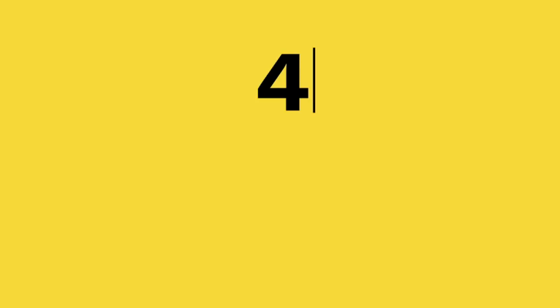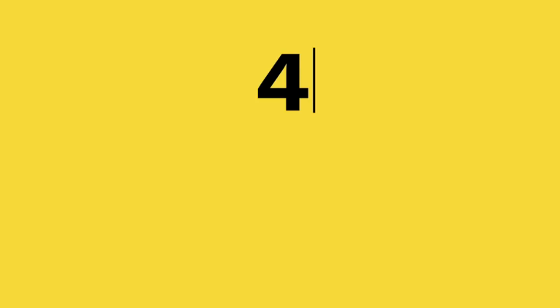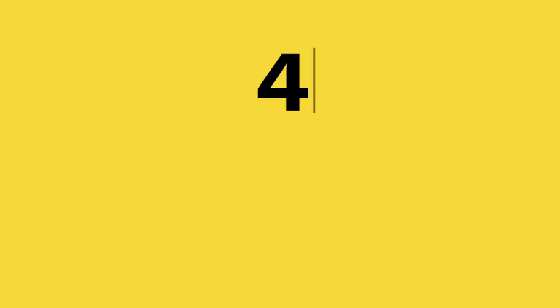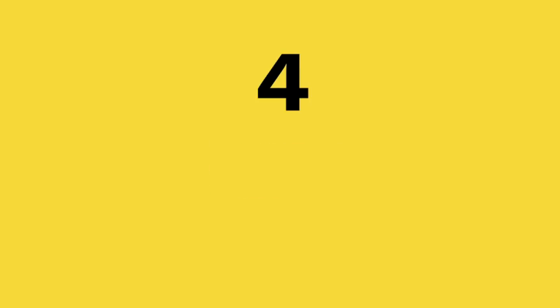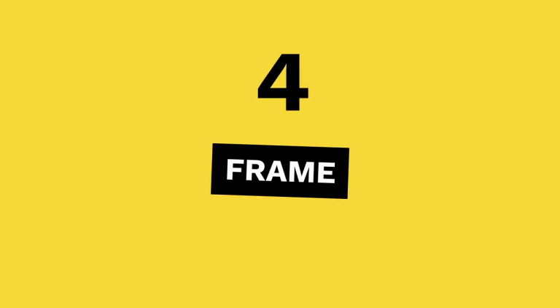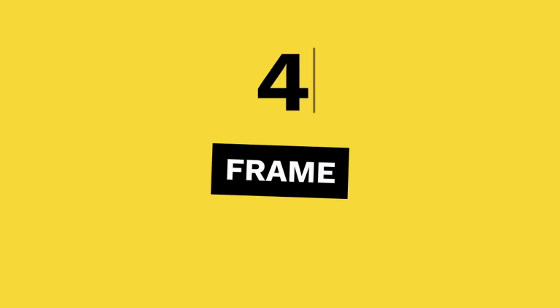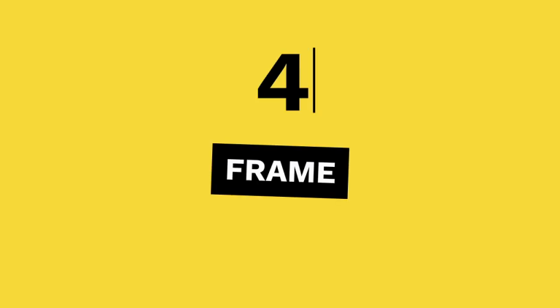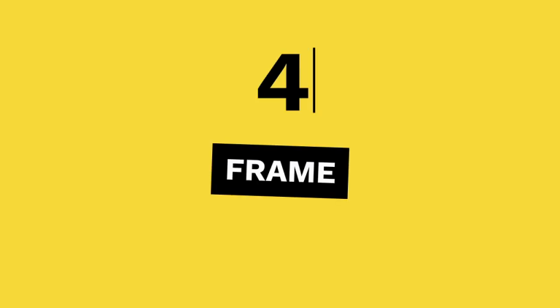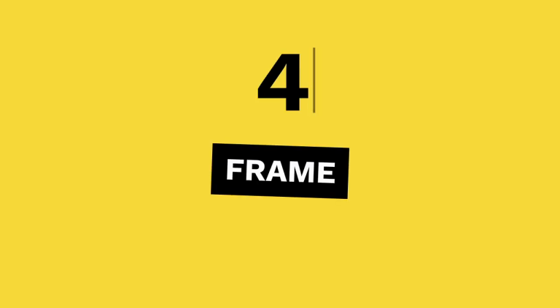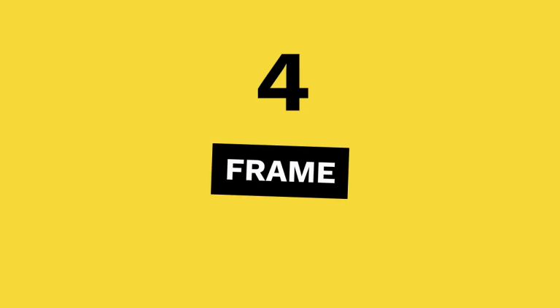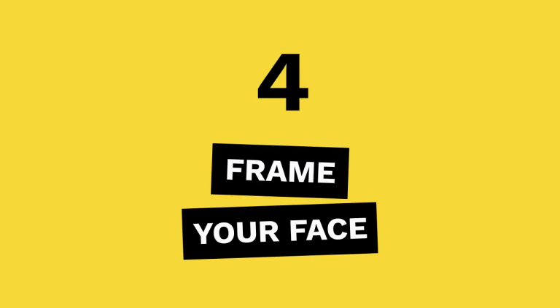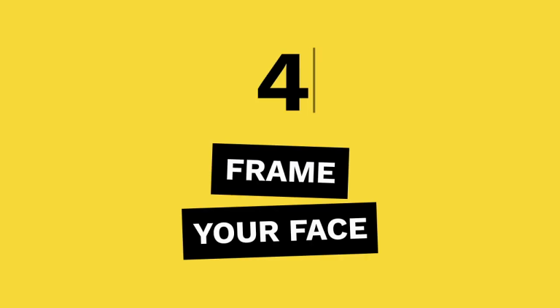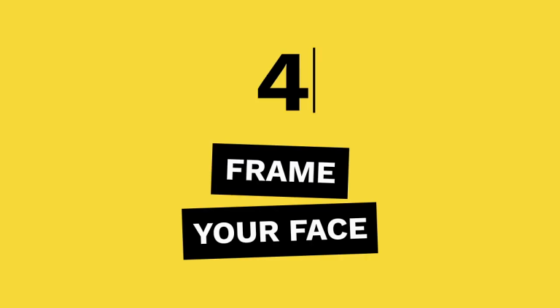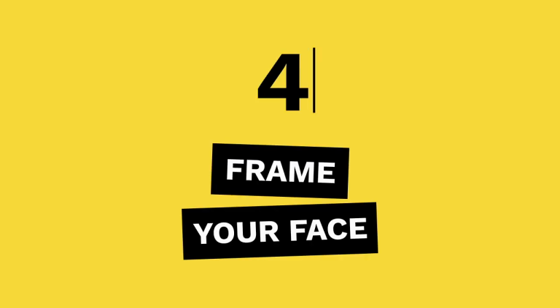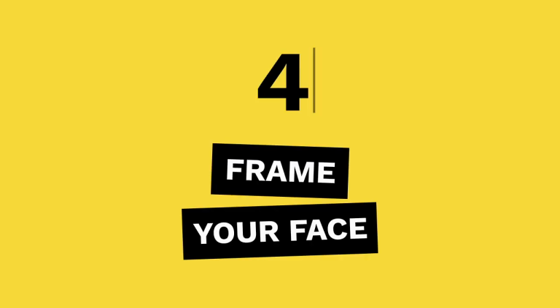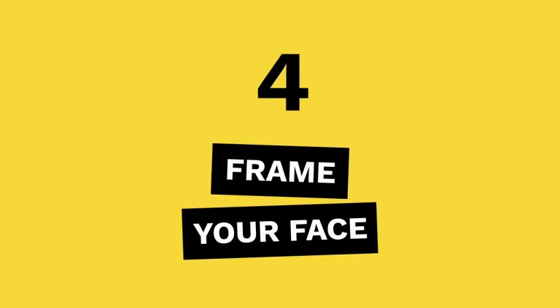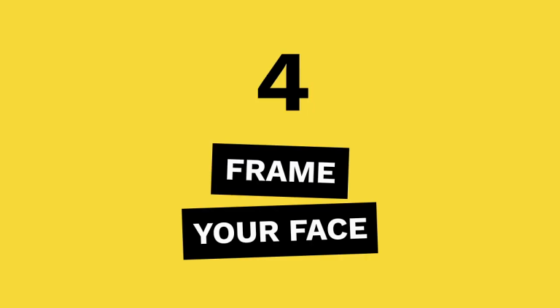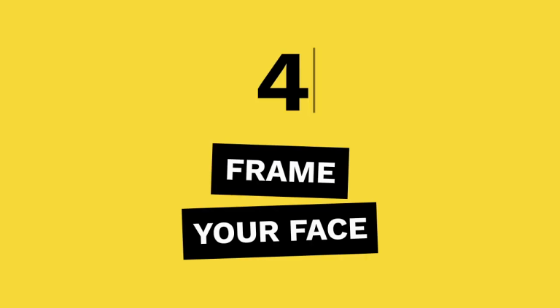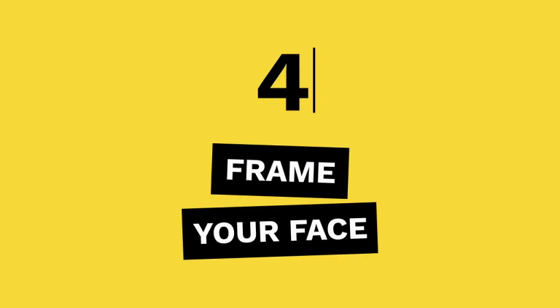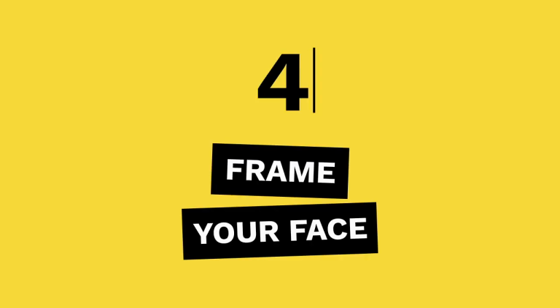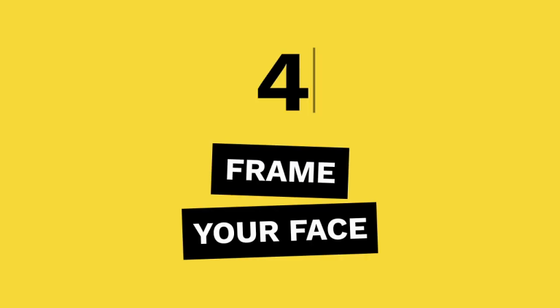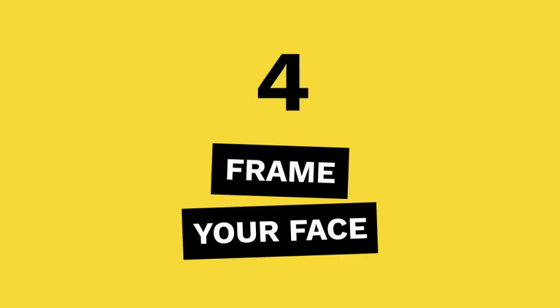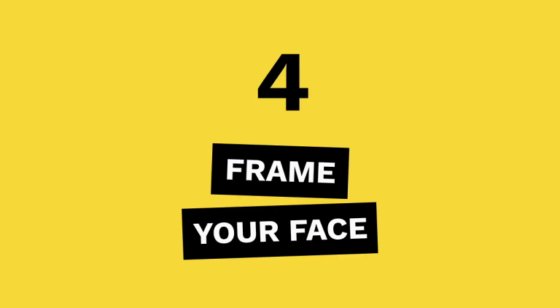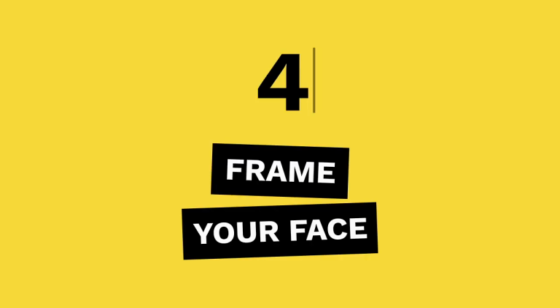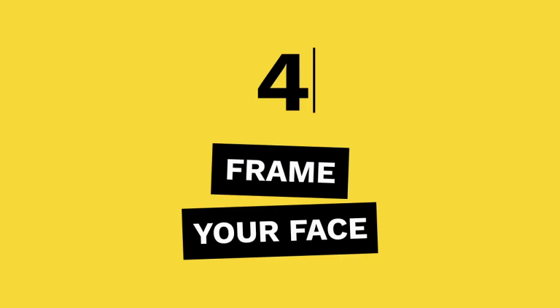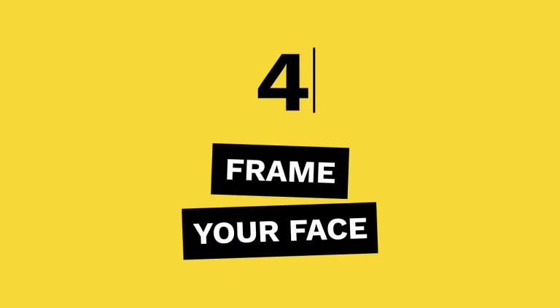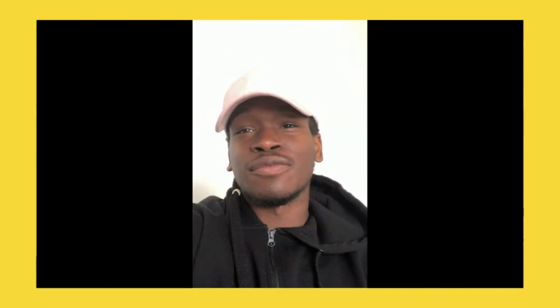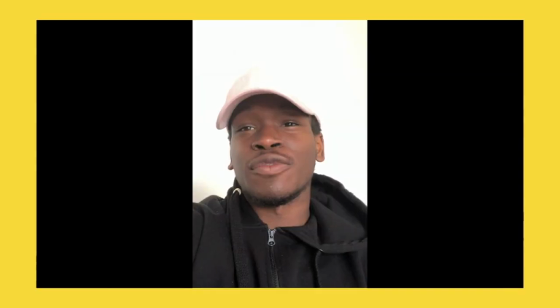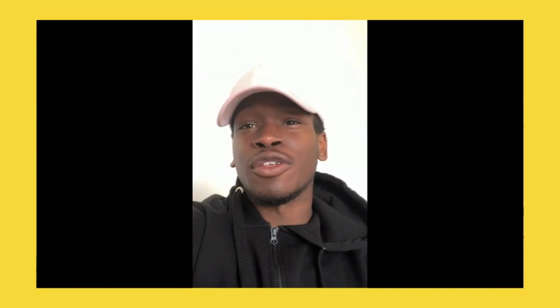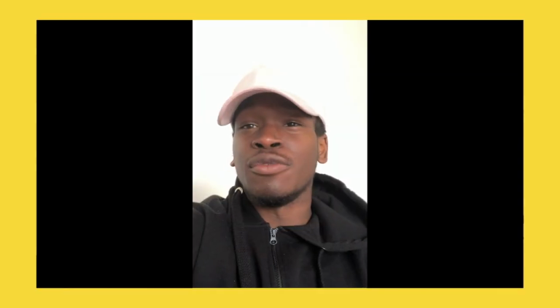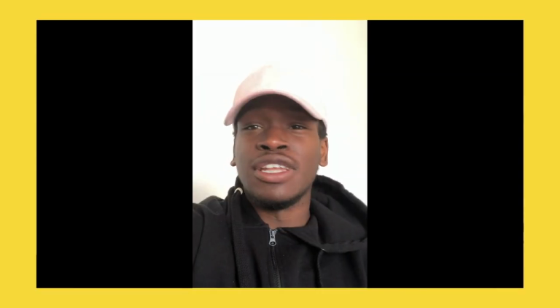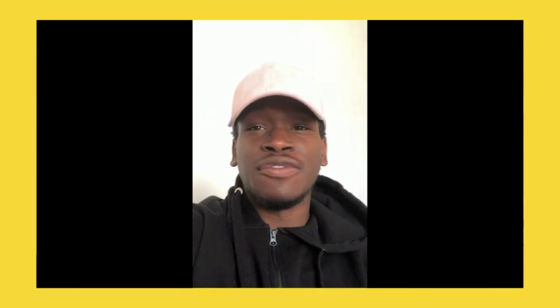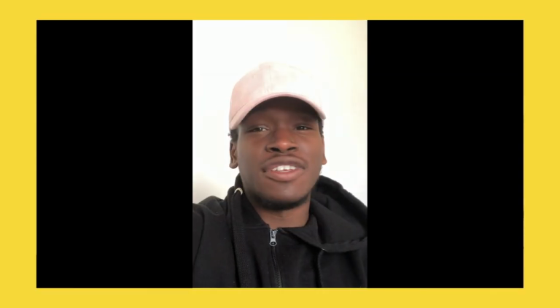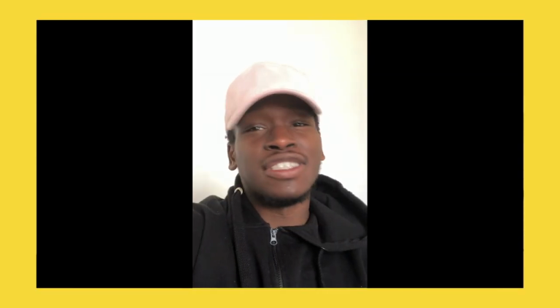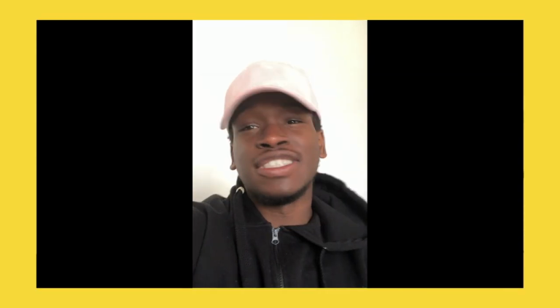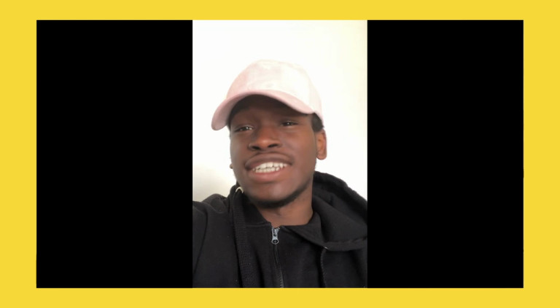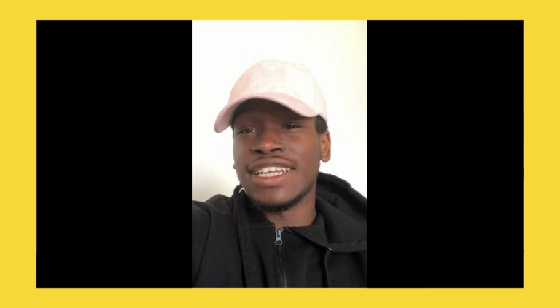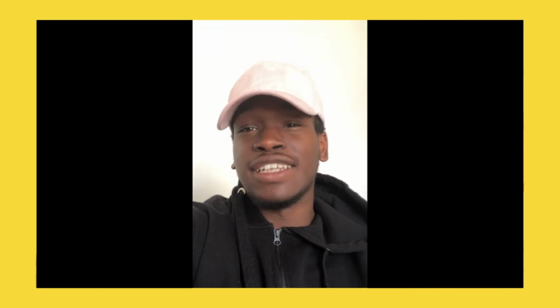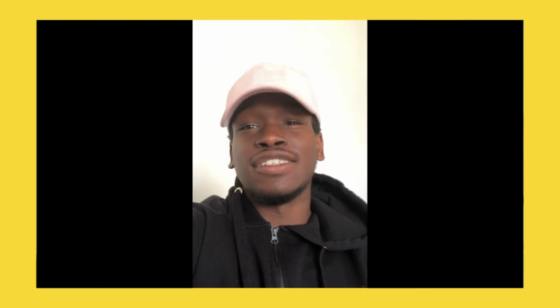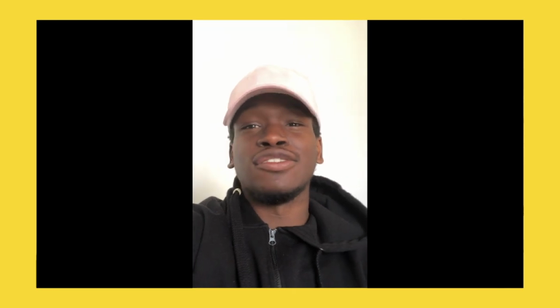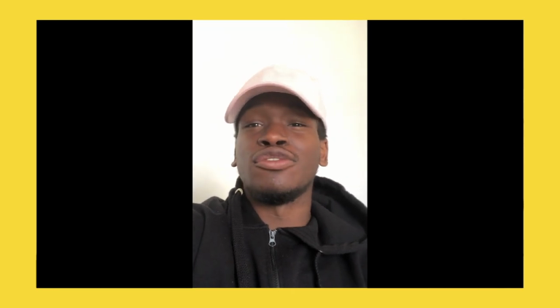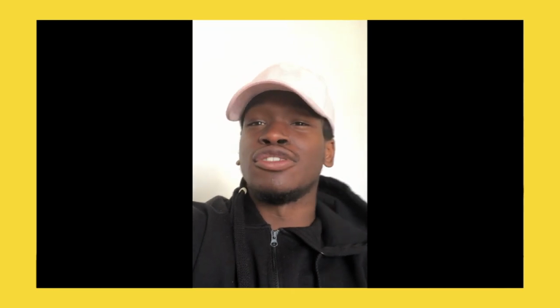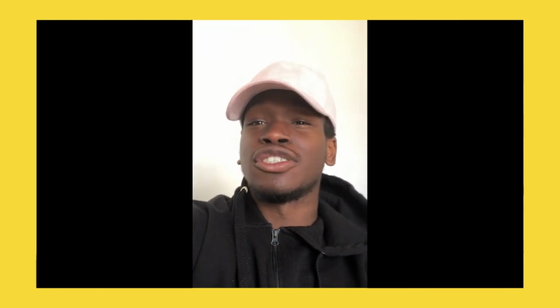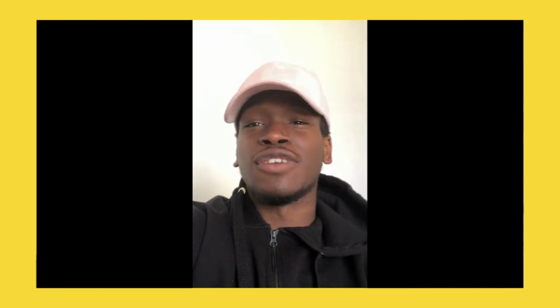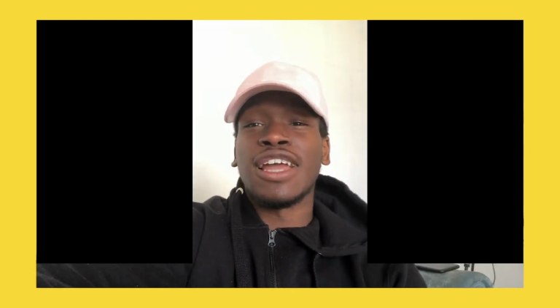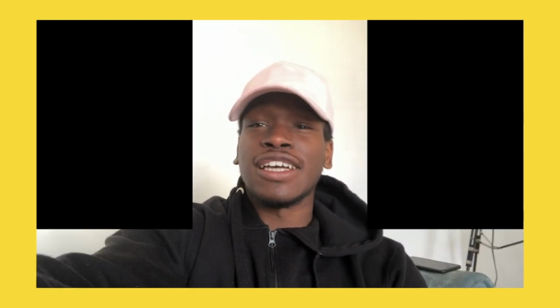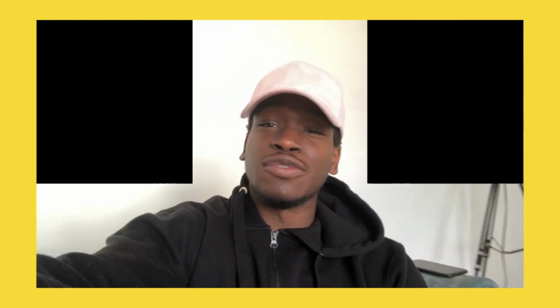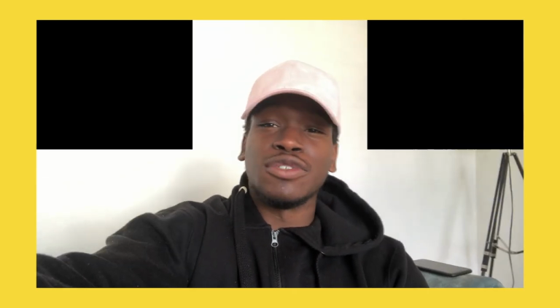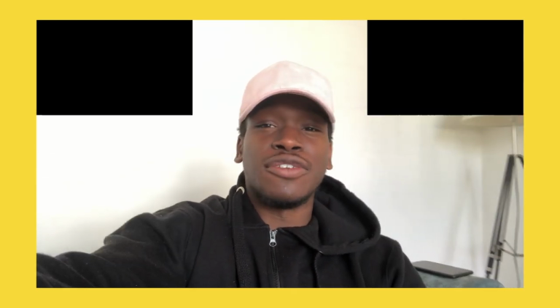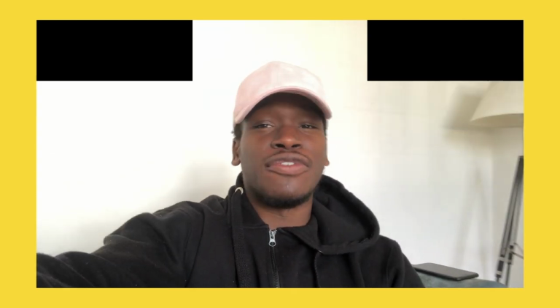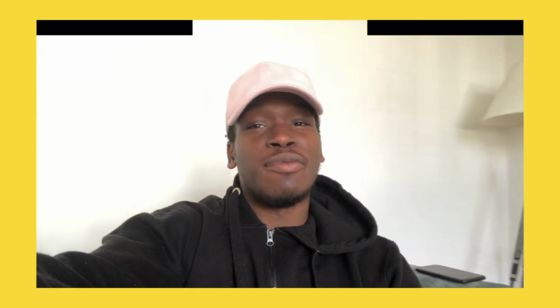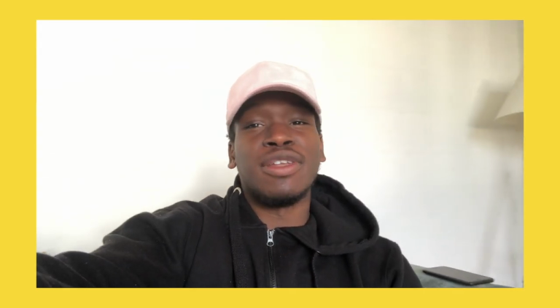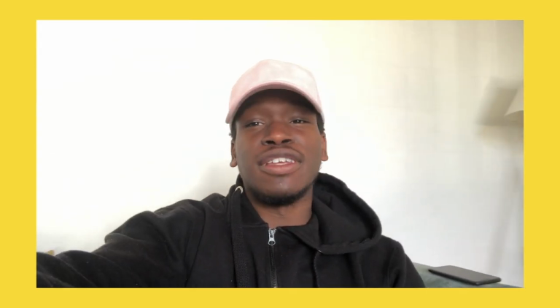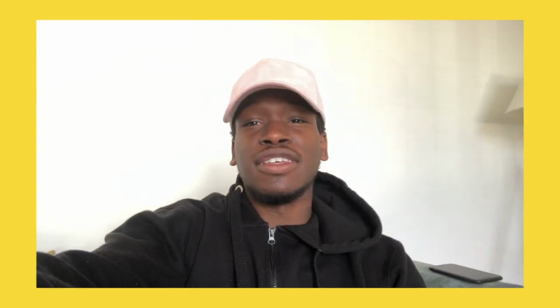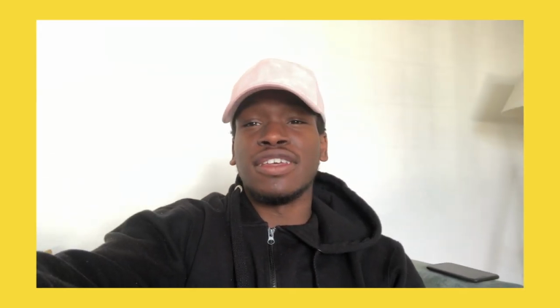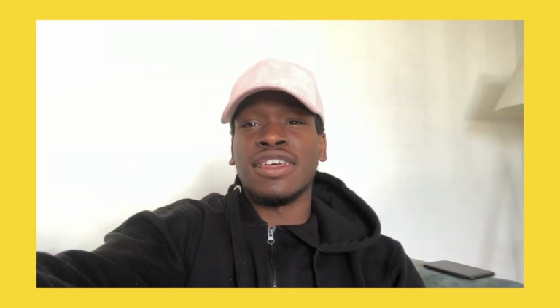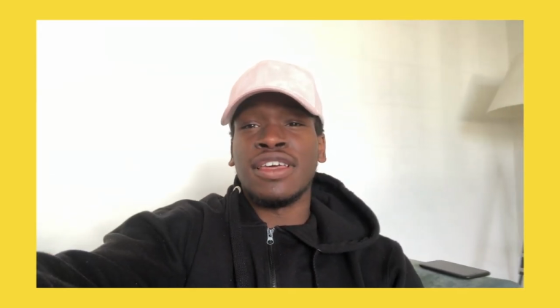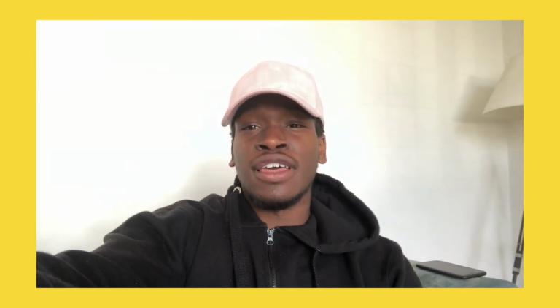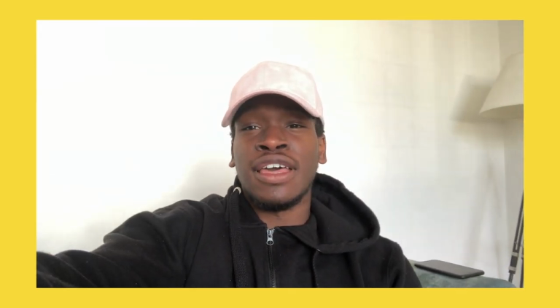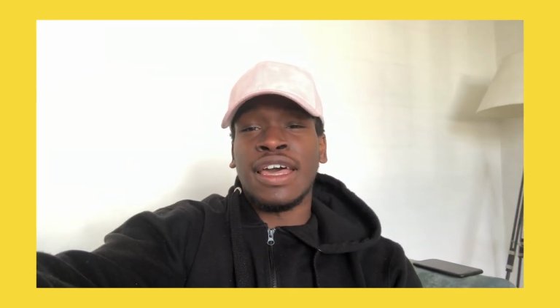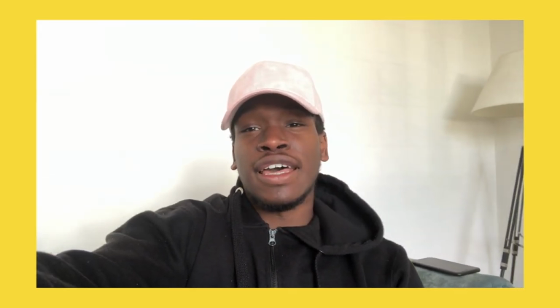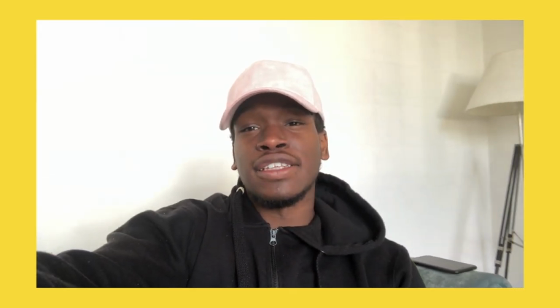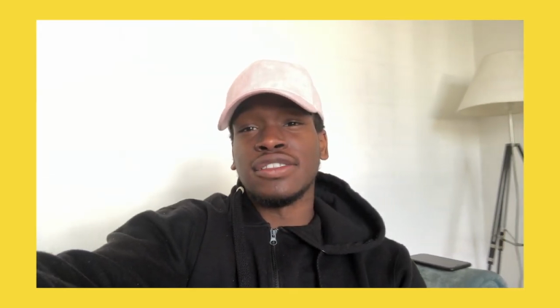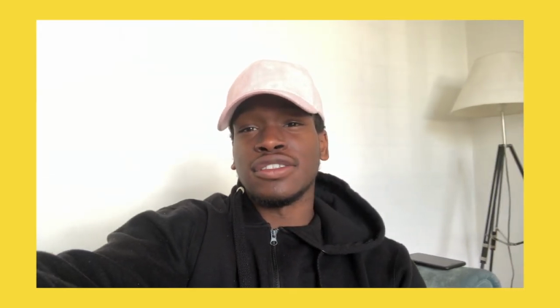Tip 4: Frame your face. We don't want any black bars in our film, so turn your phone landscape or sideways.